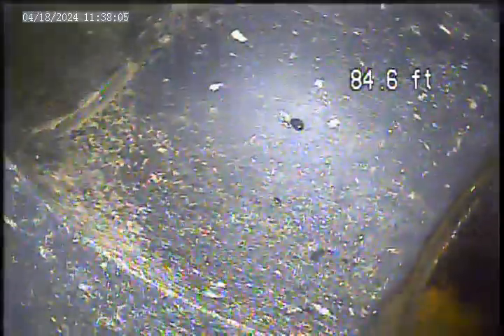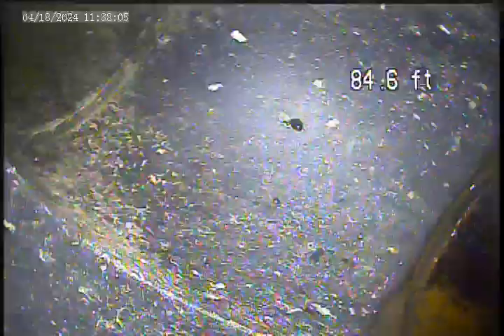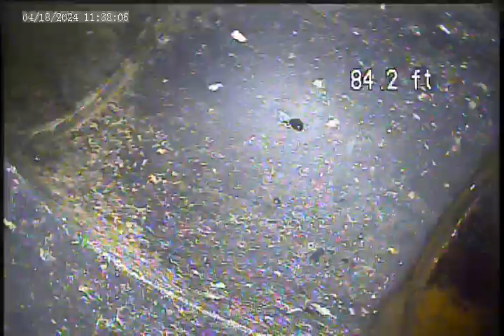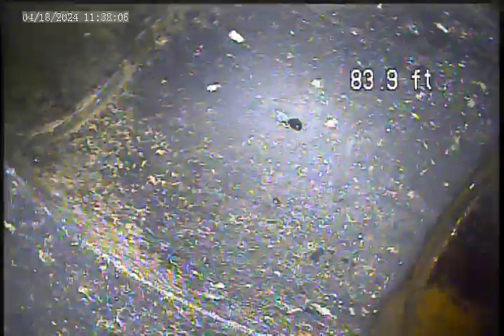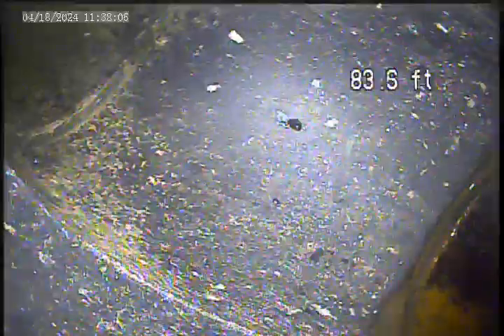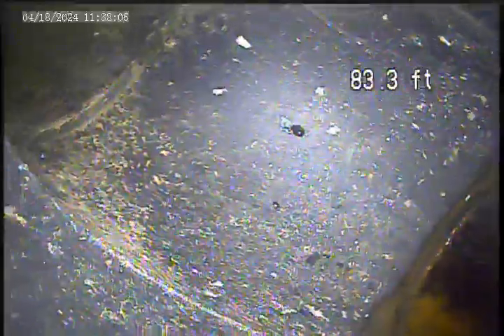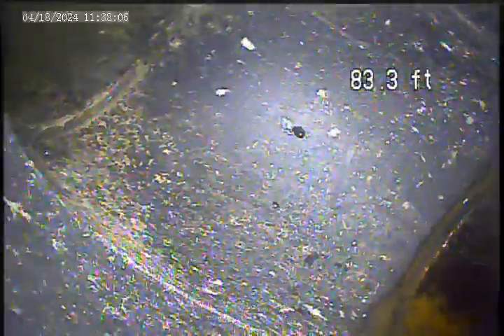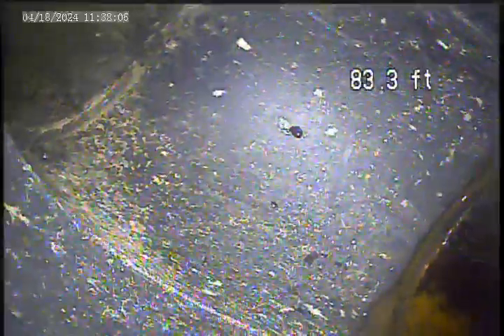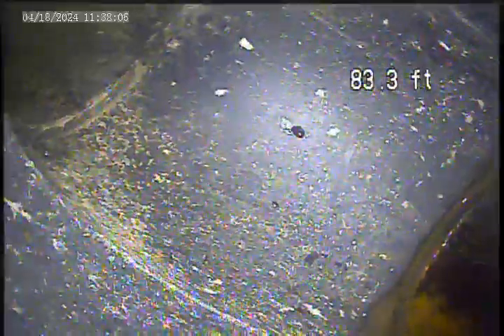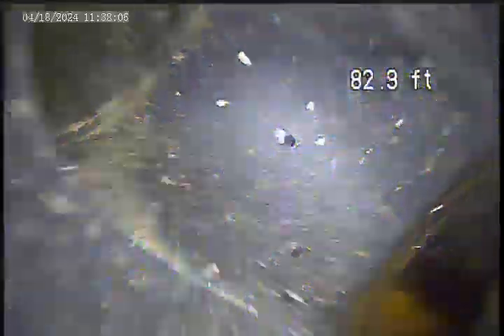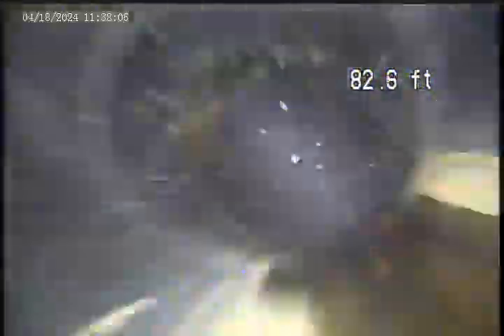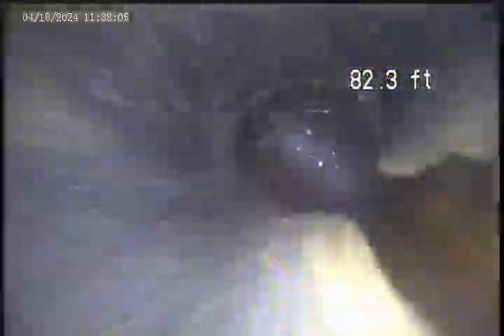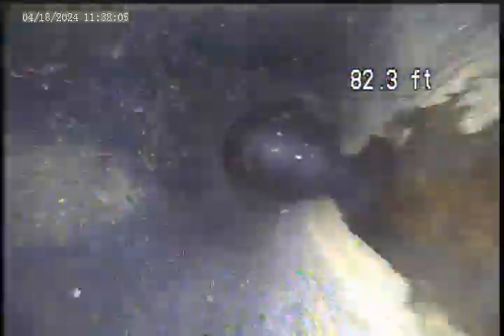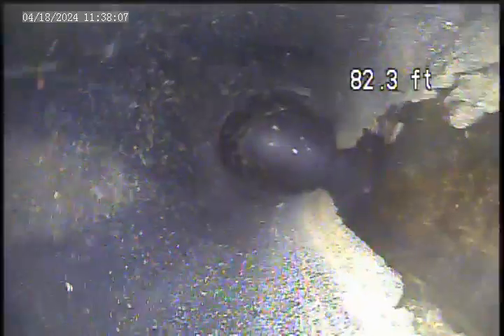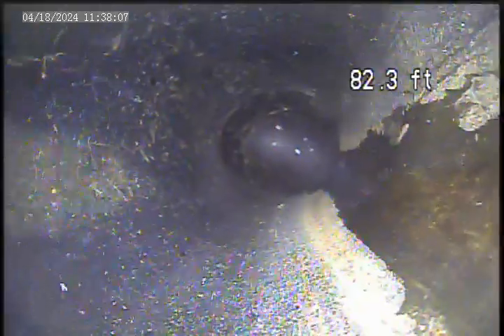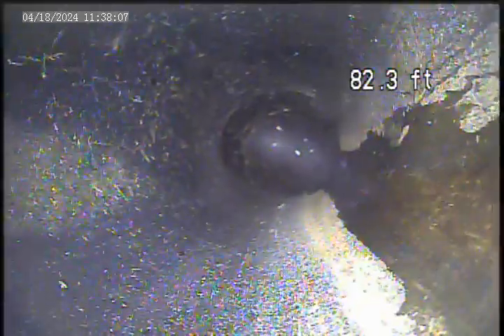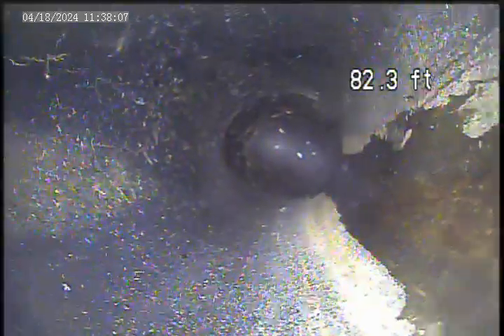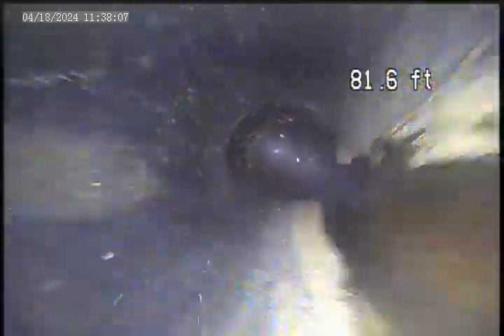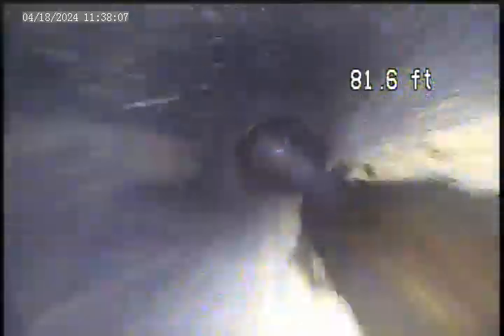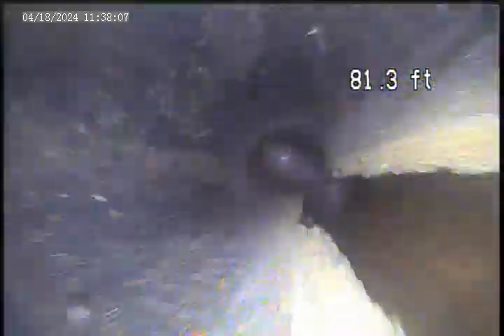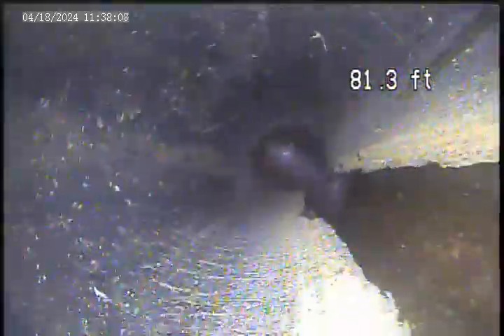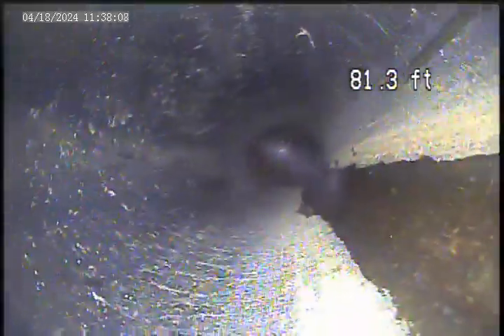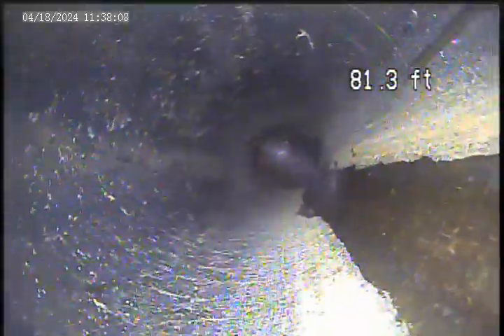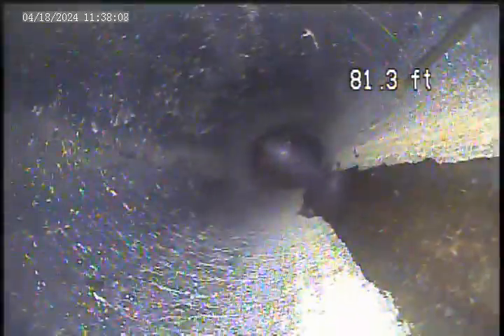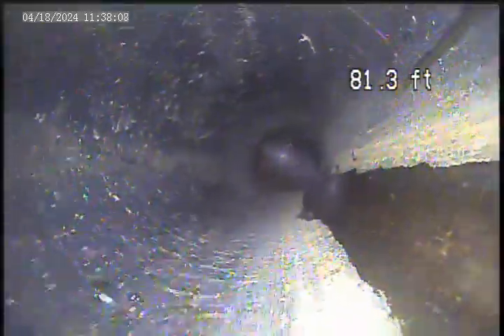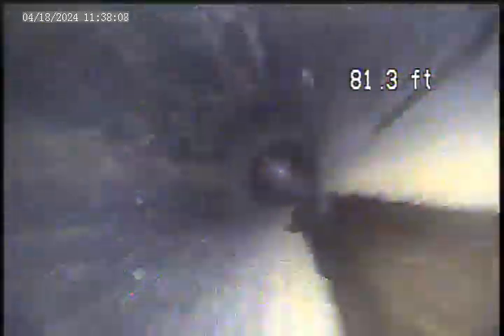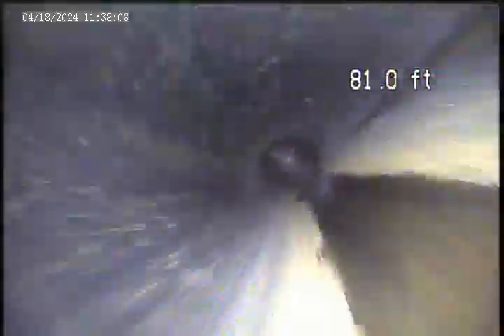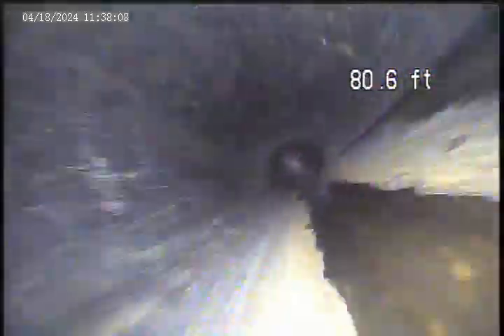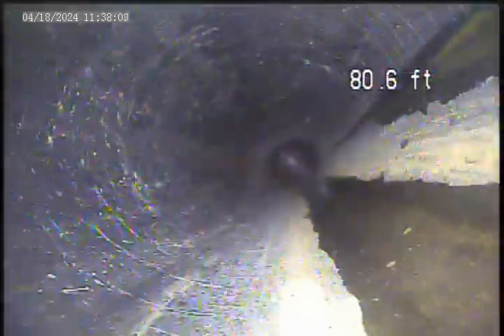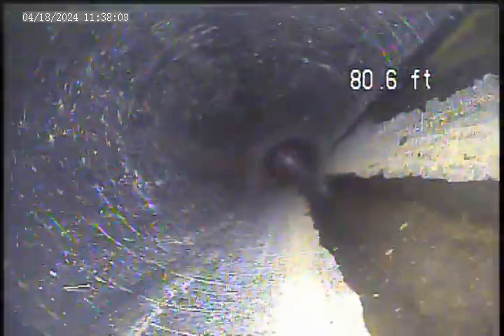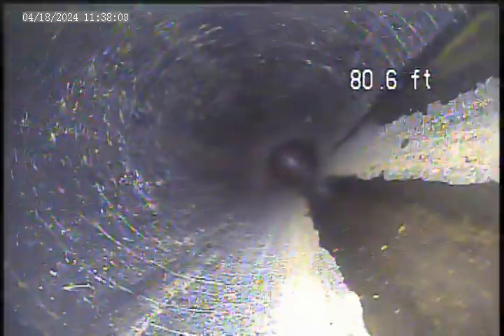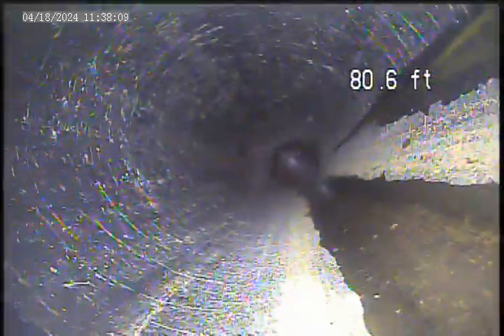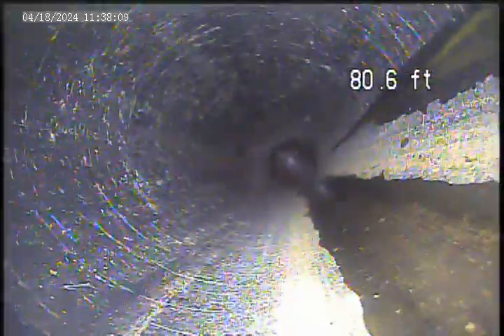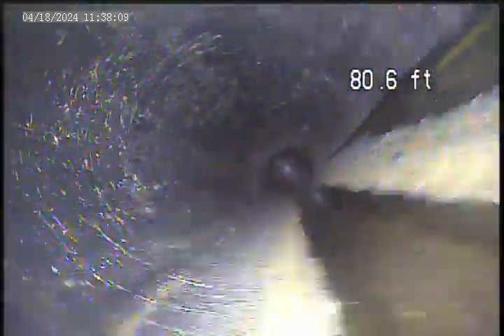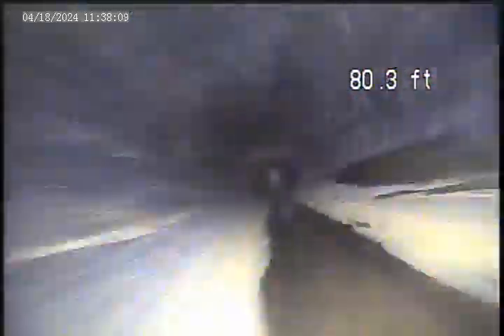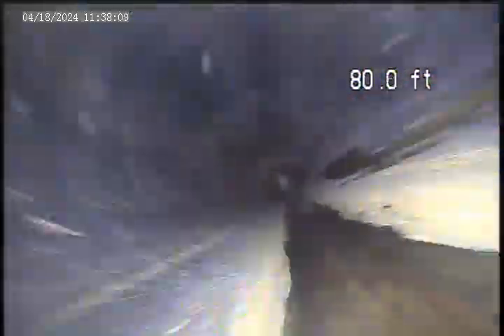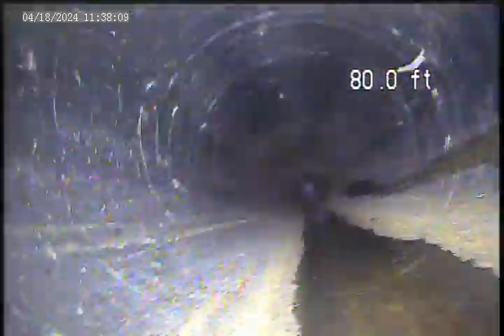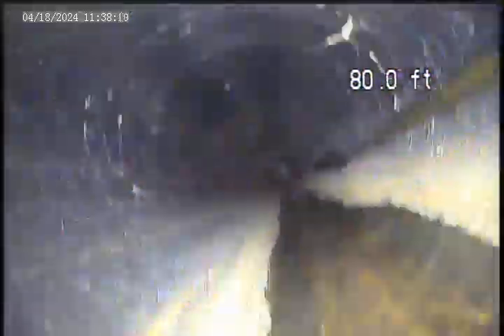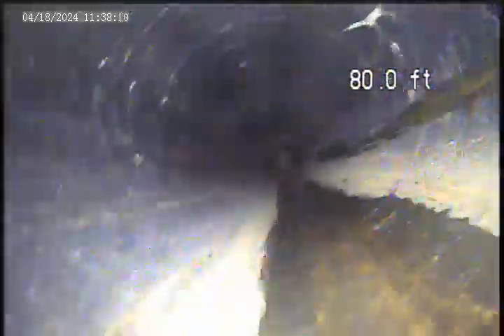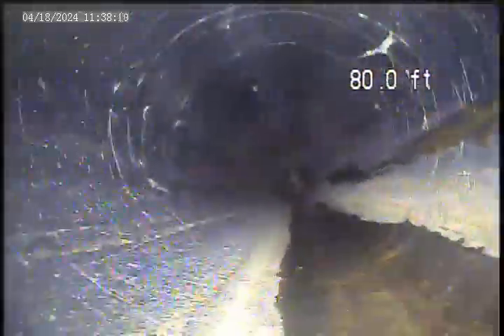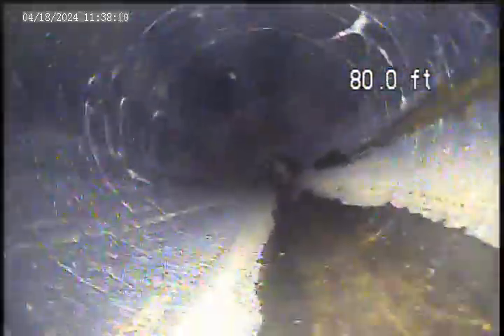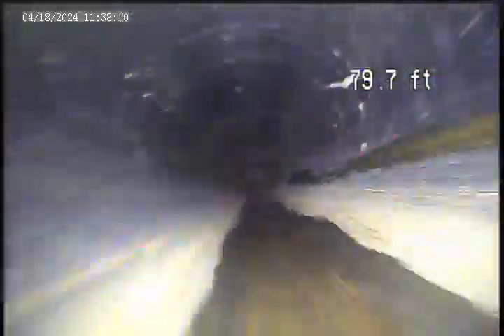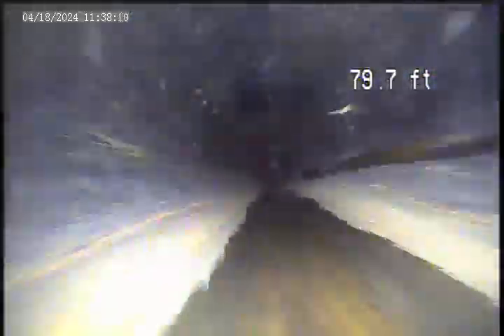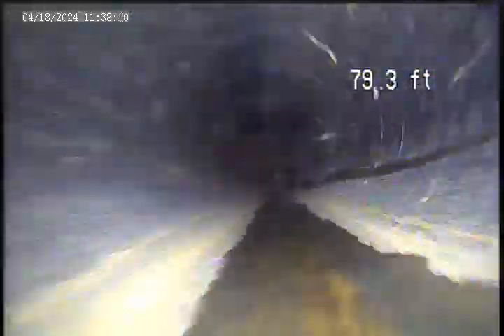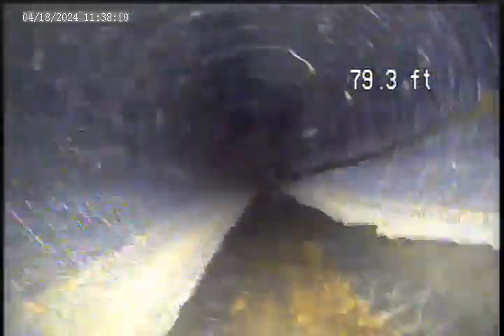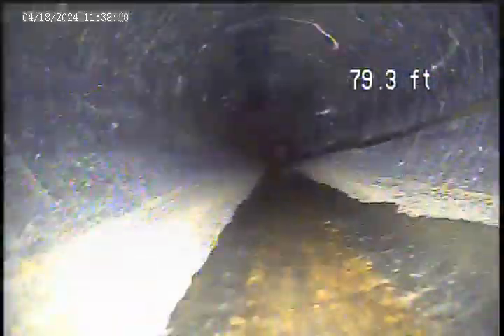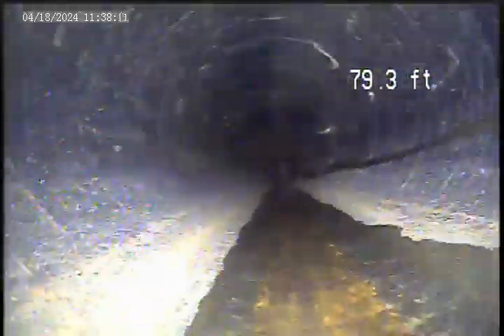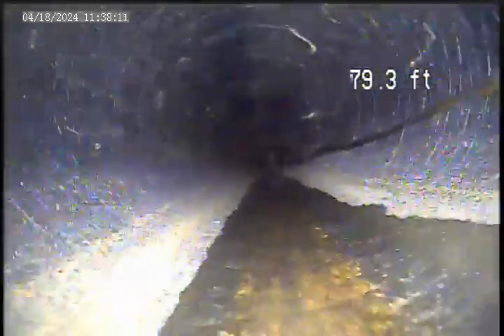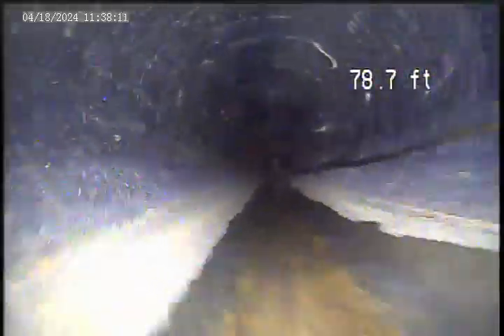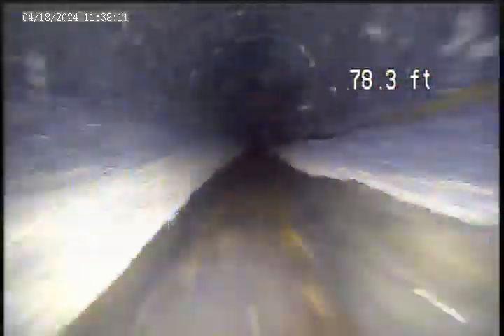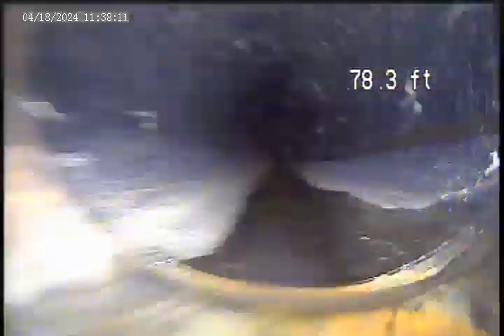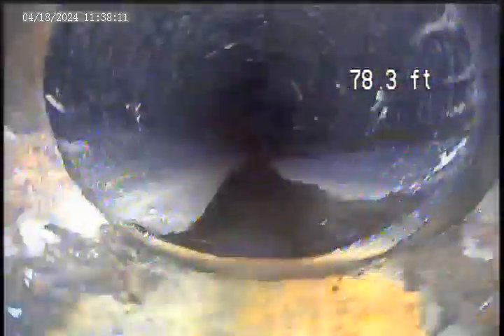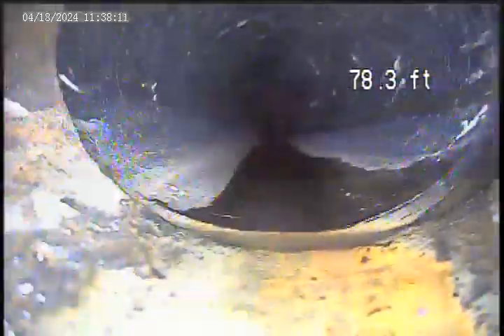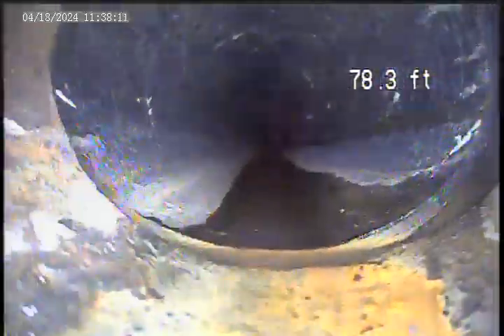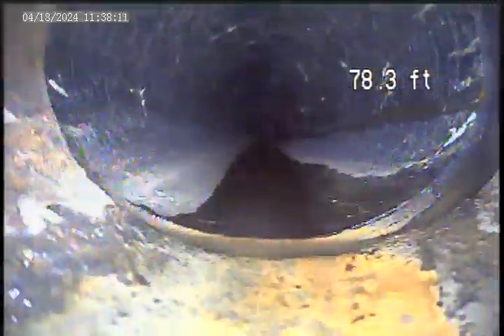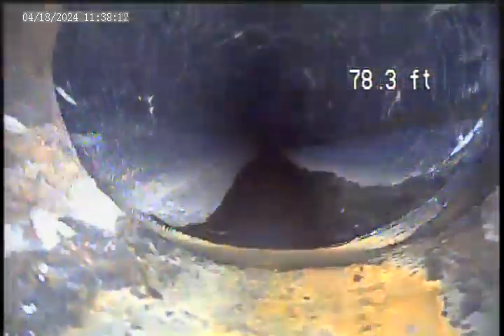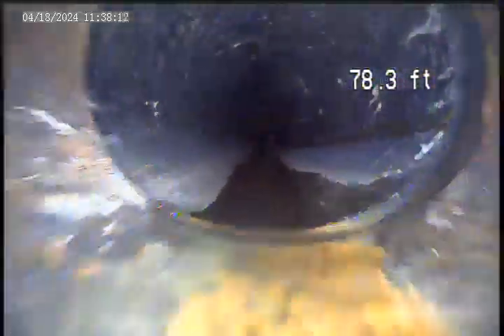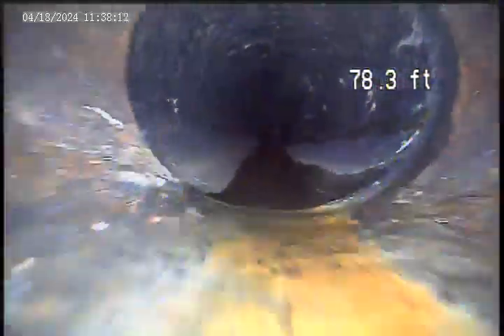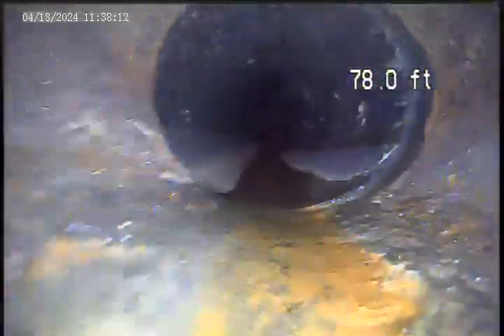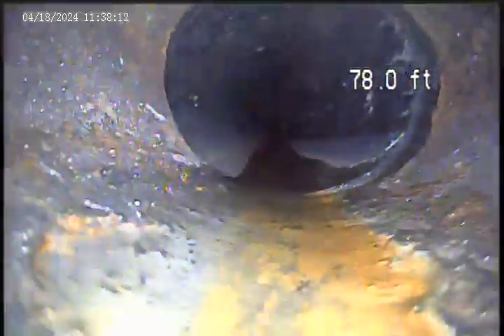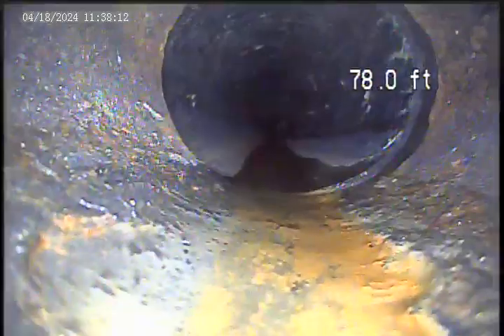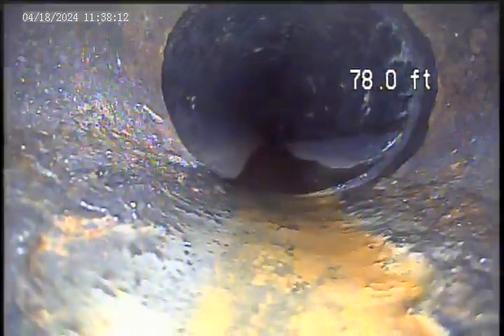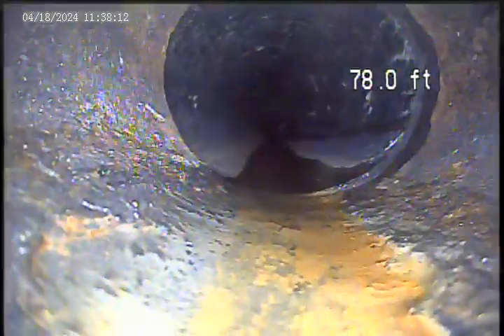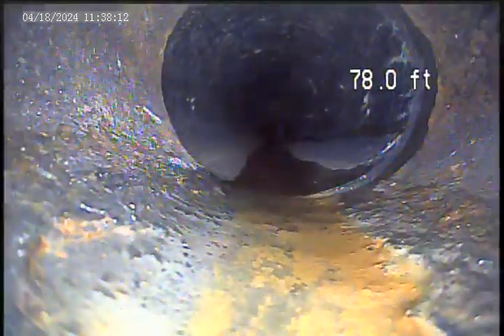This is about five and a half feet of plastic that comes into the basement, and it transitions to cast iron right at this point.